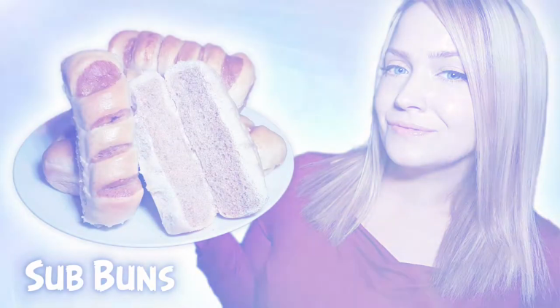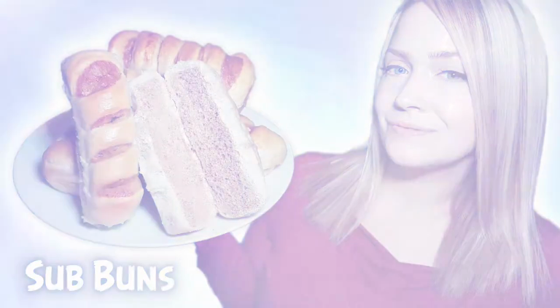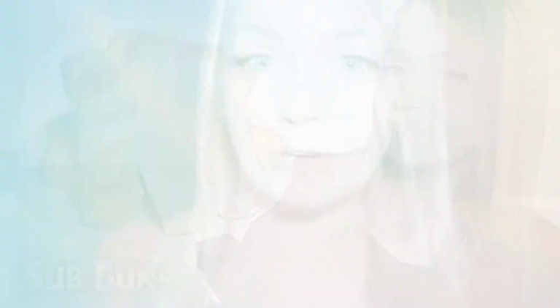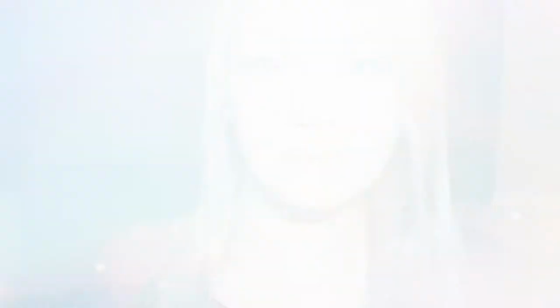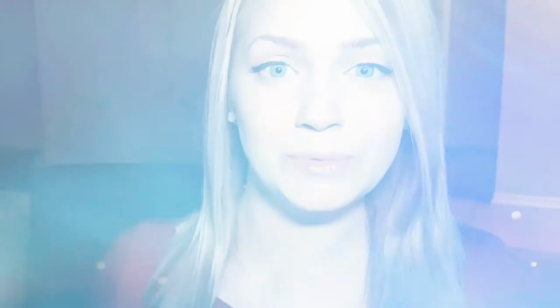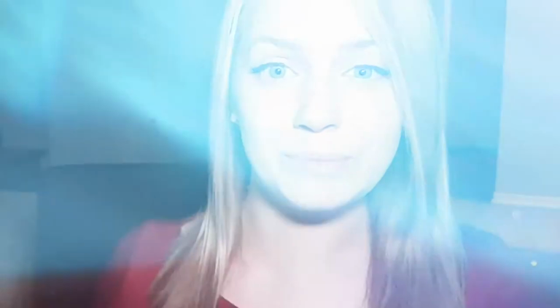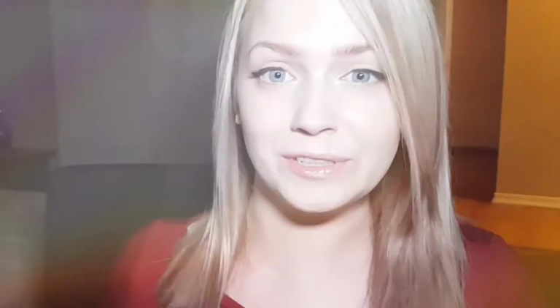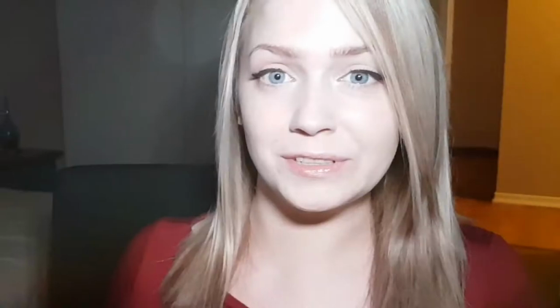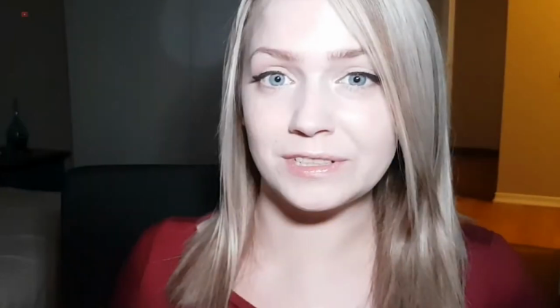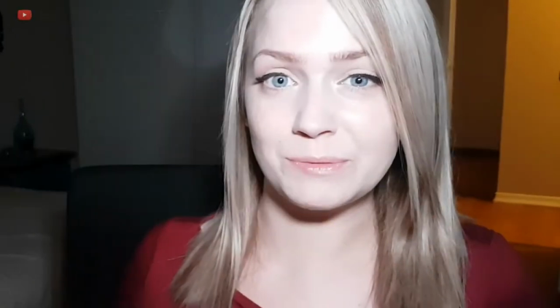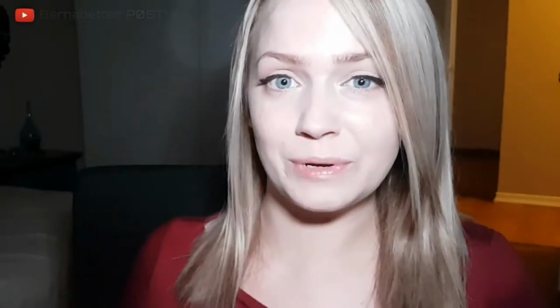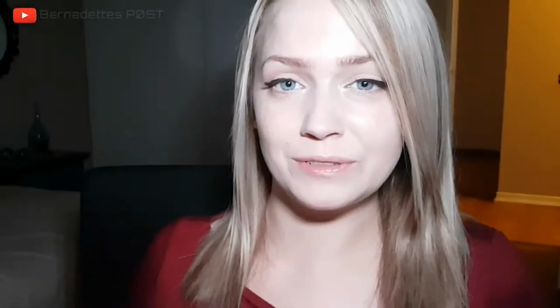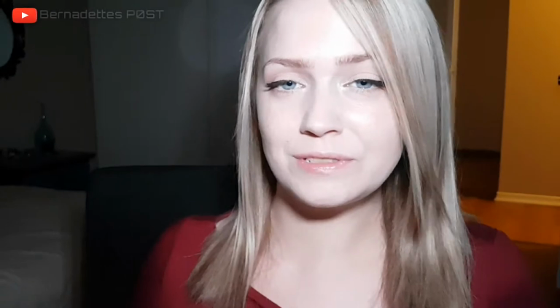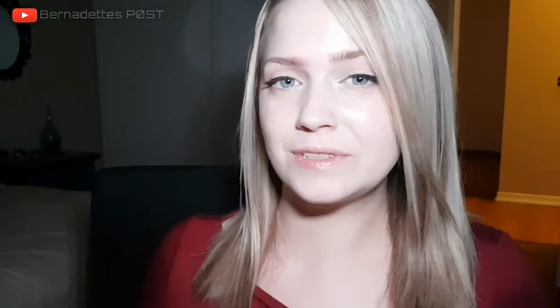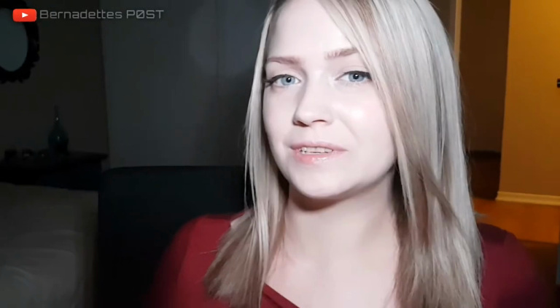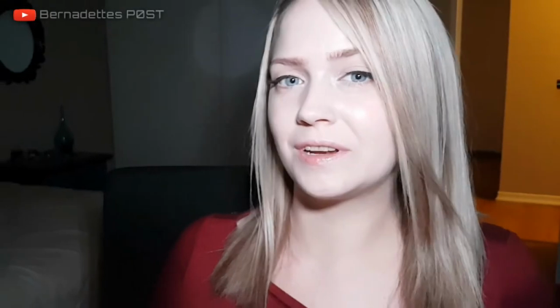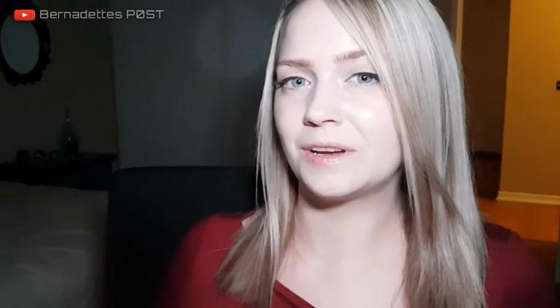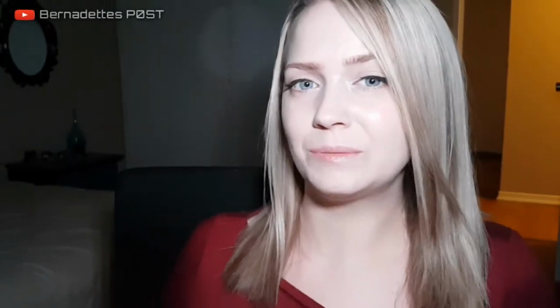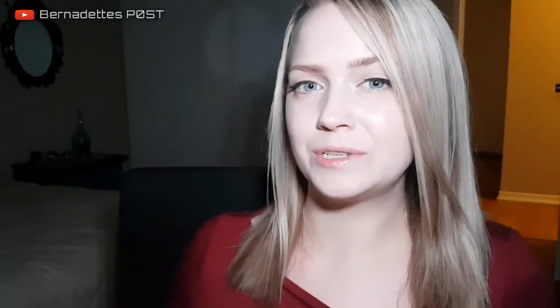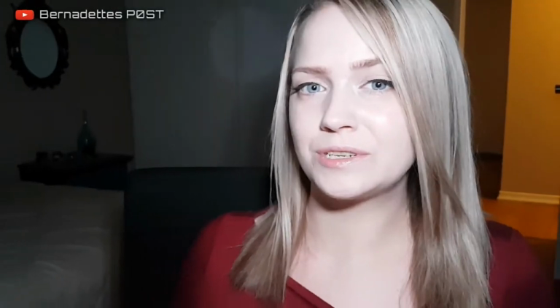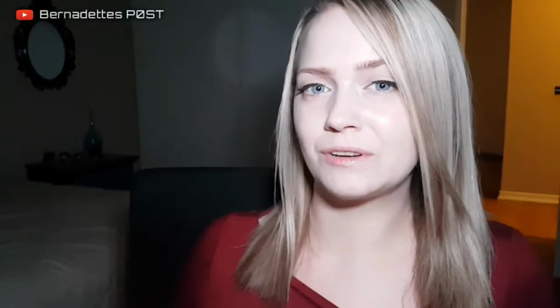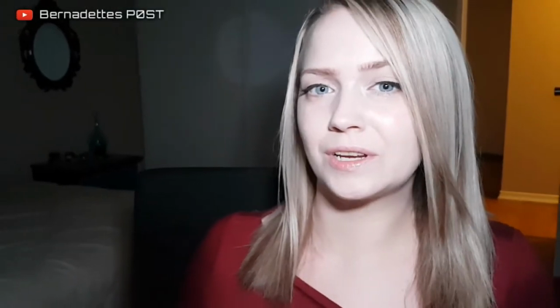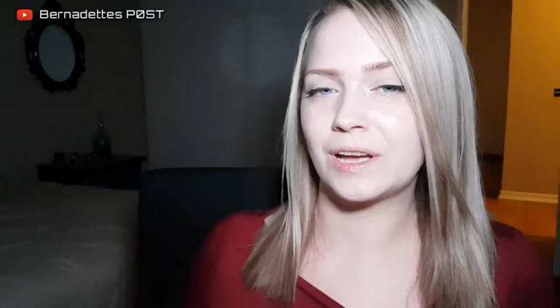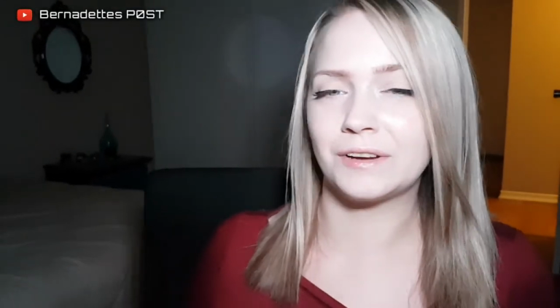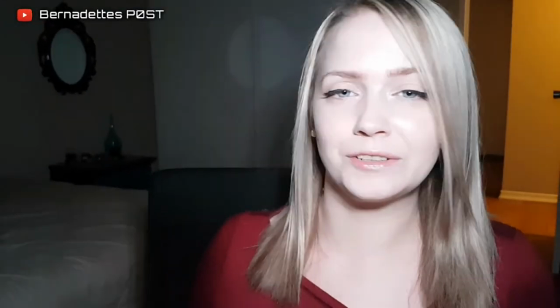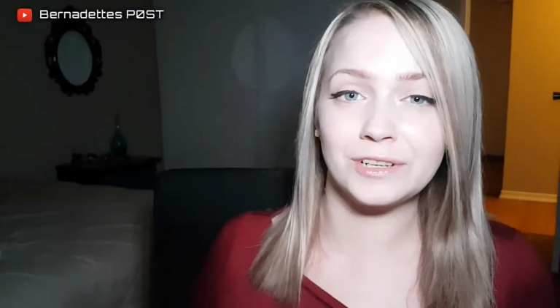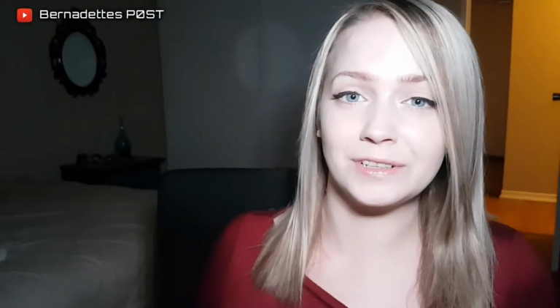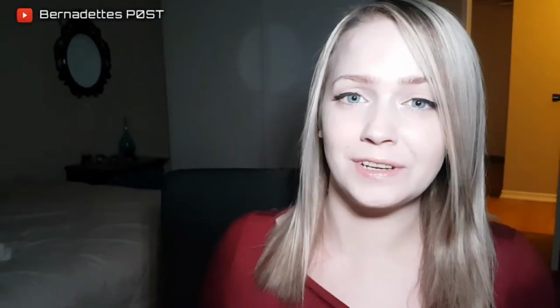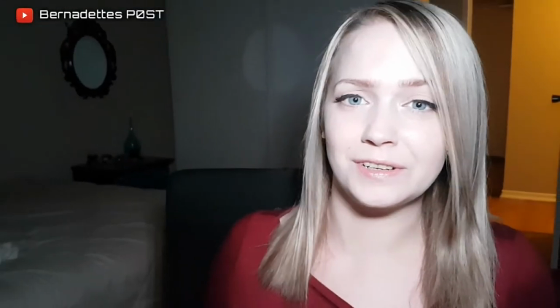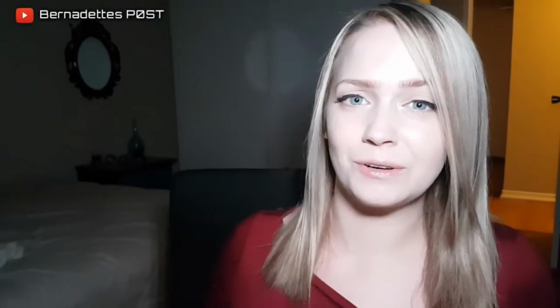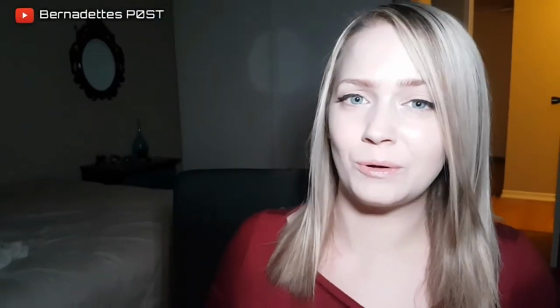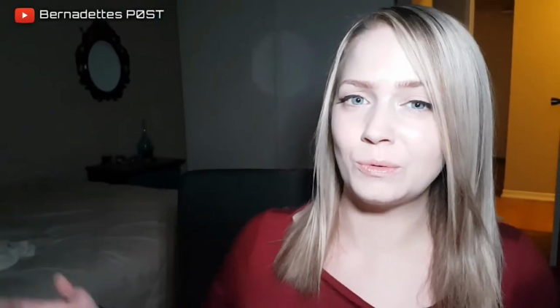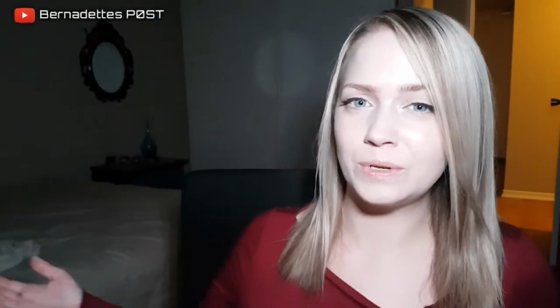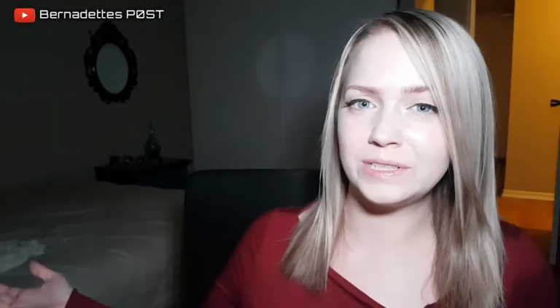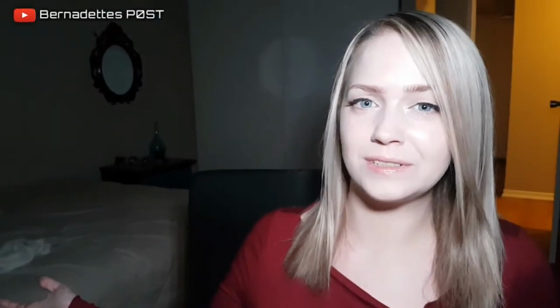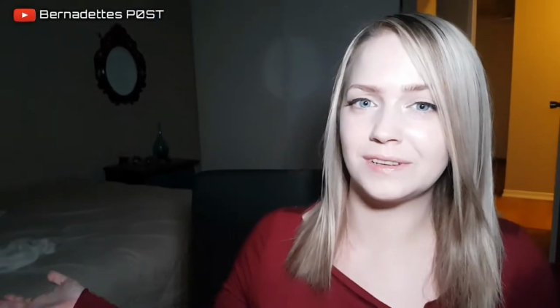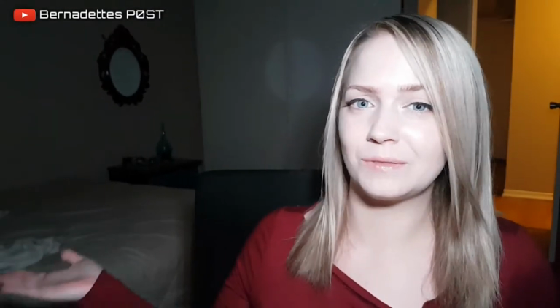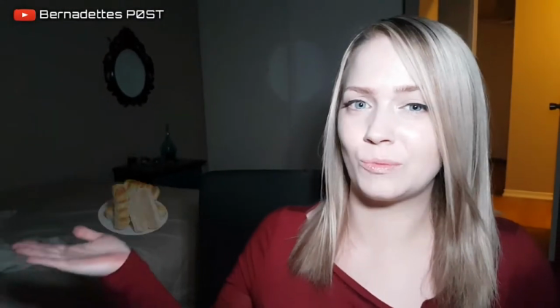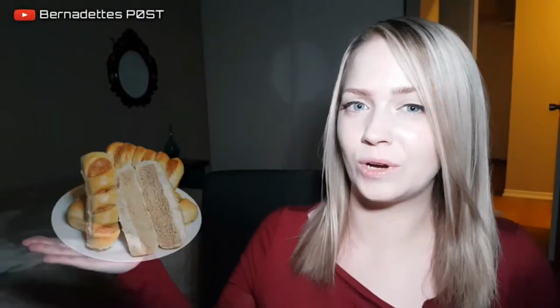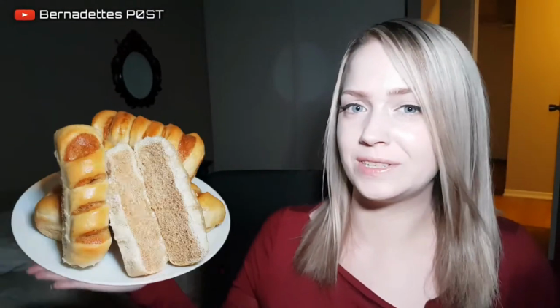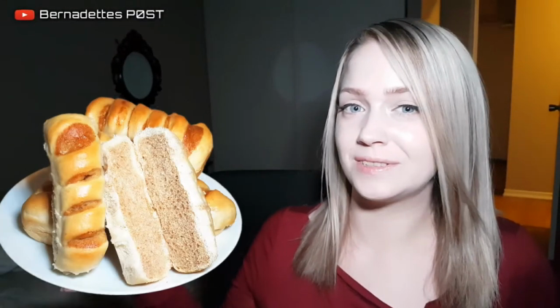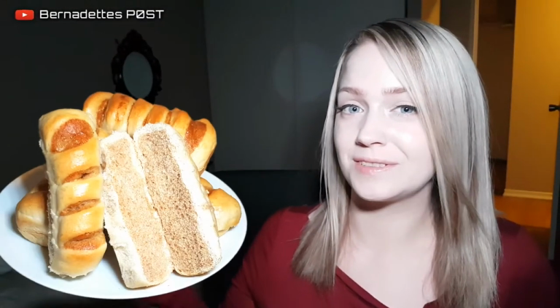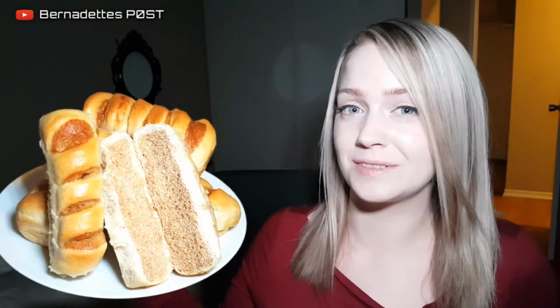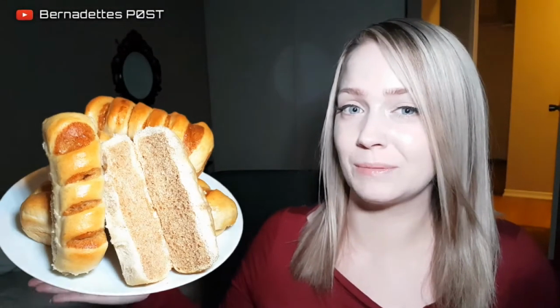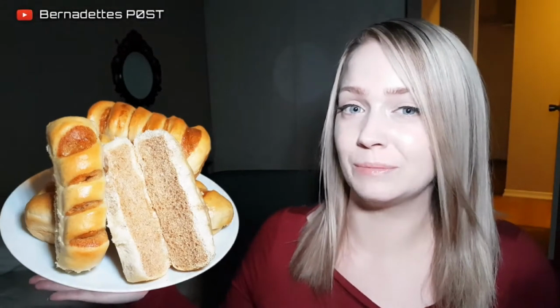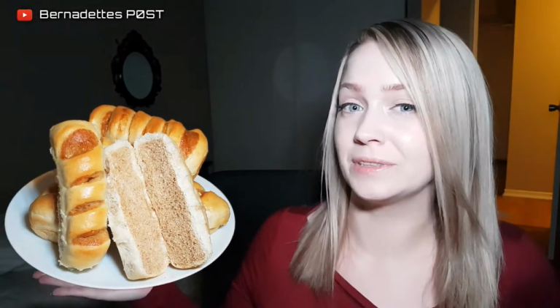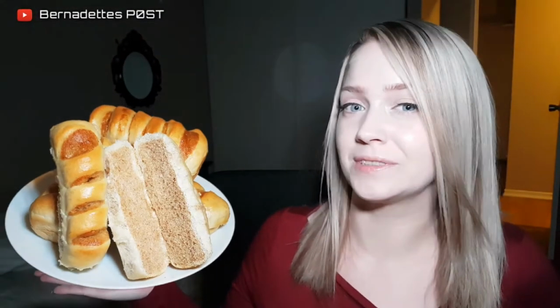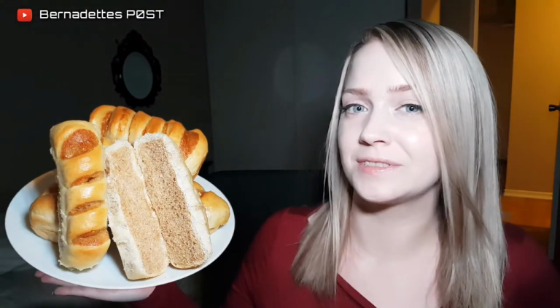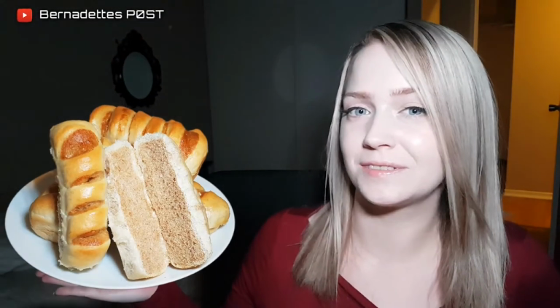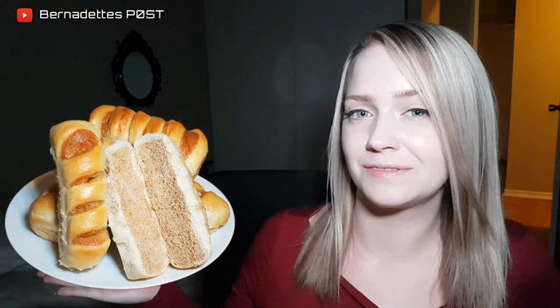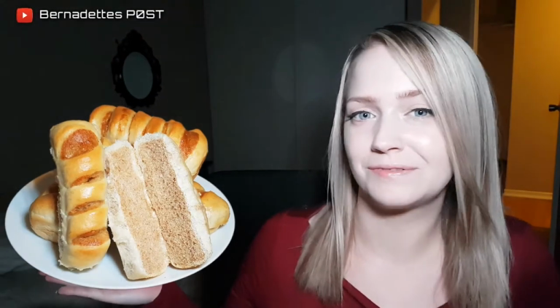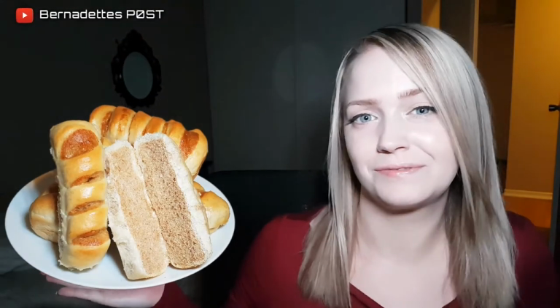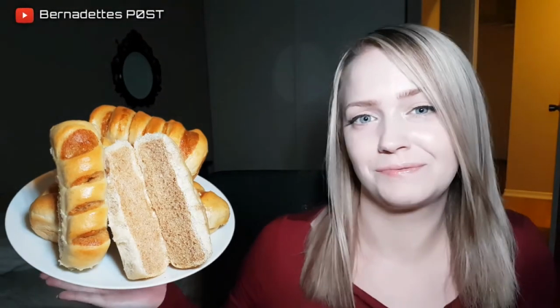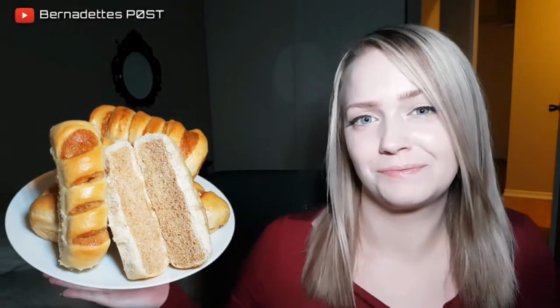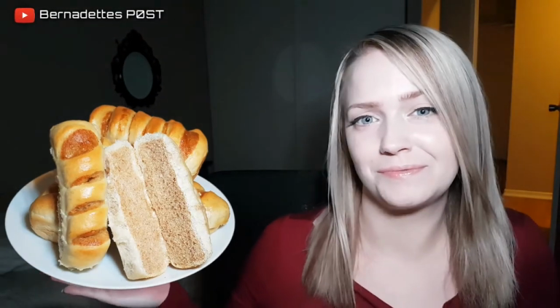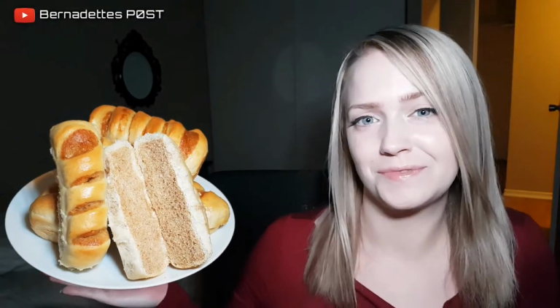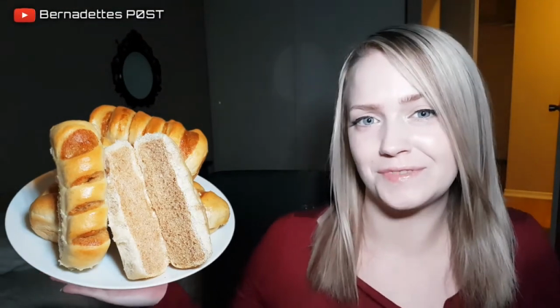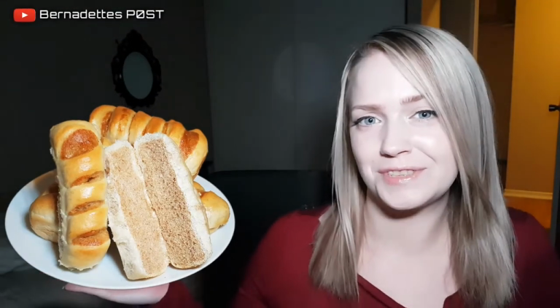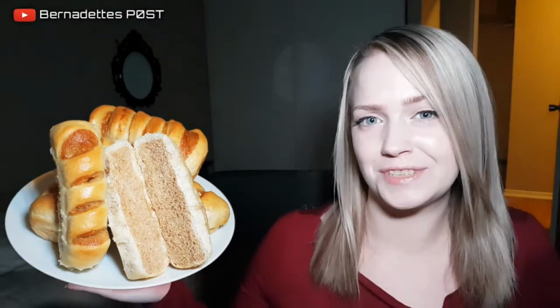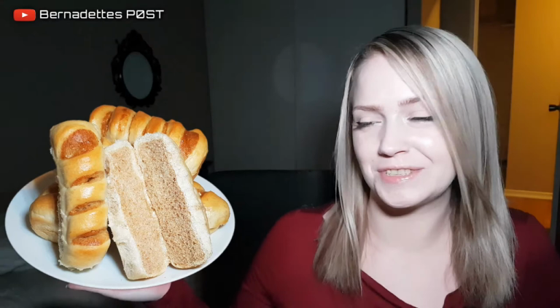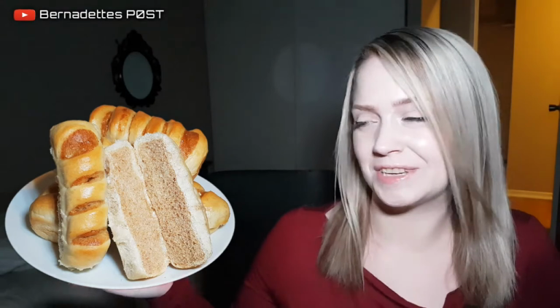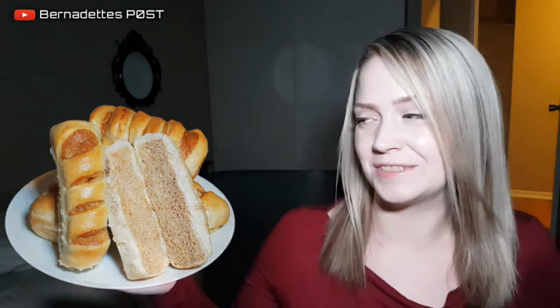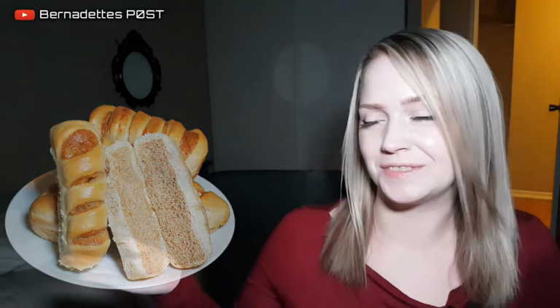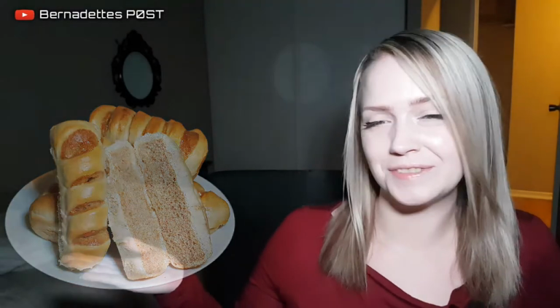Welcome to Bernadette's Post and today I'll be showing how to create whole wheat and white sub buns. So stay tuned.